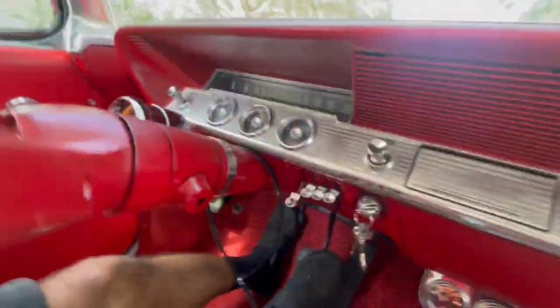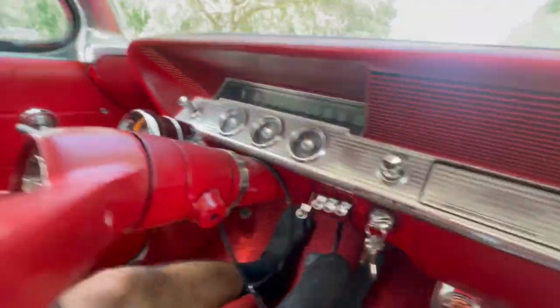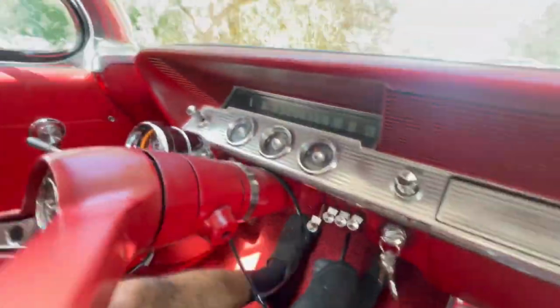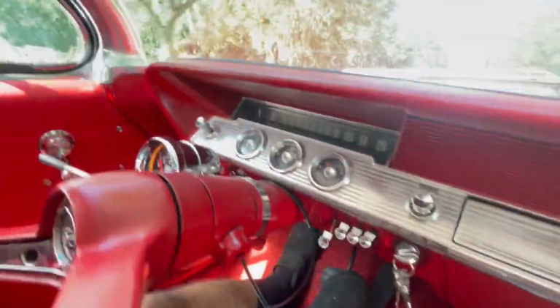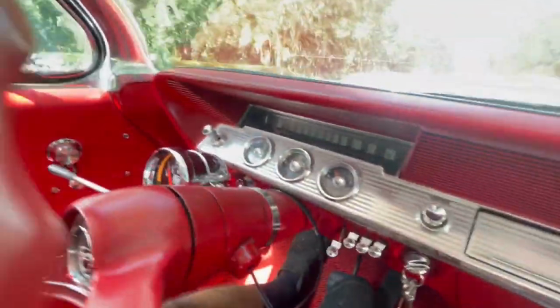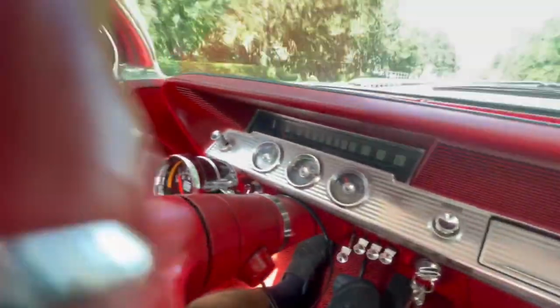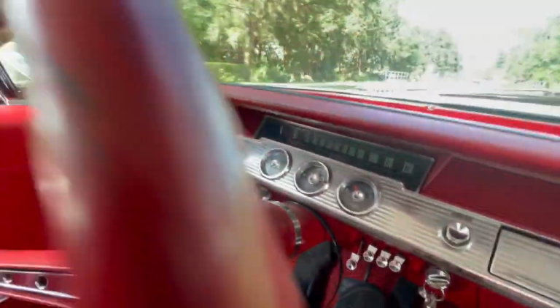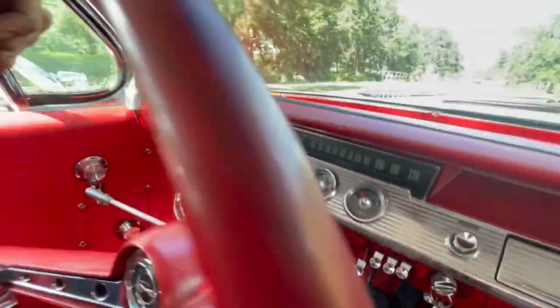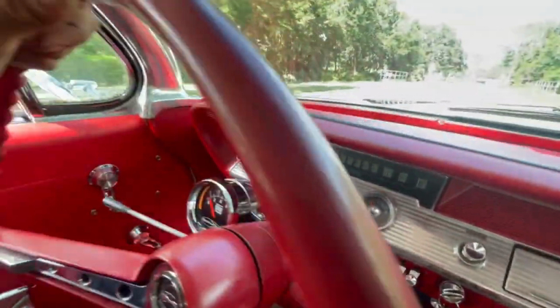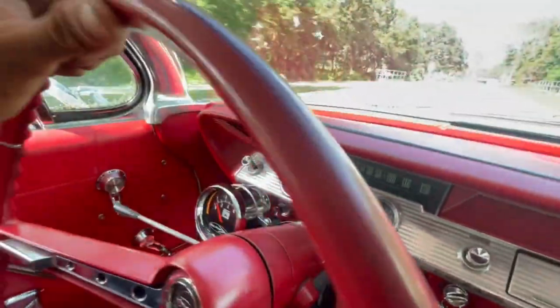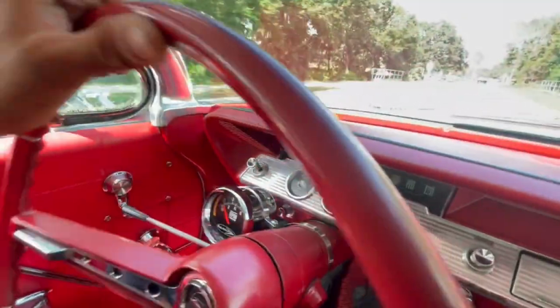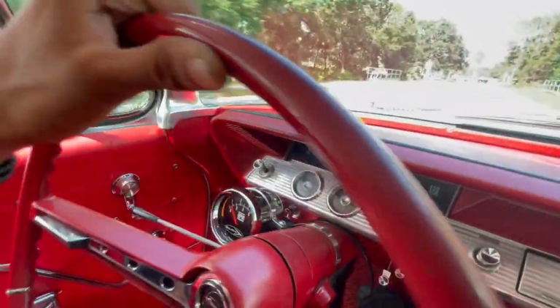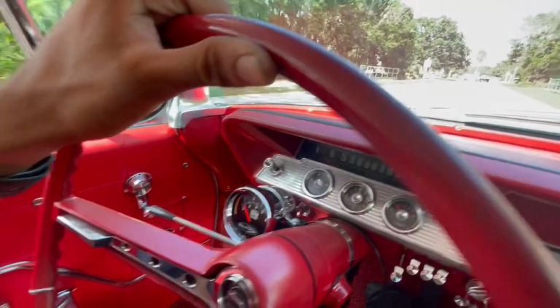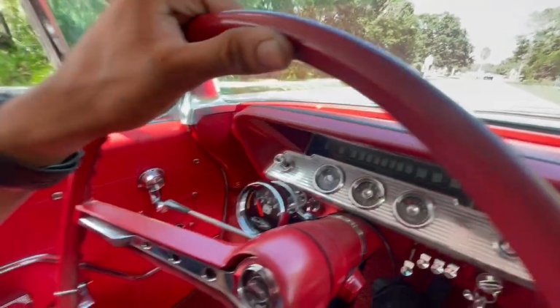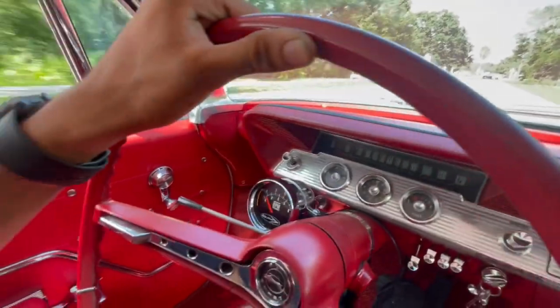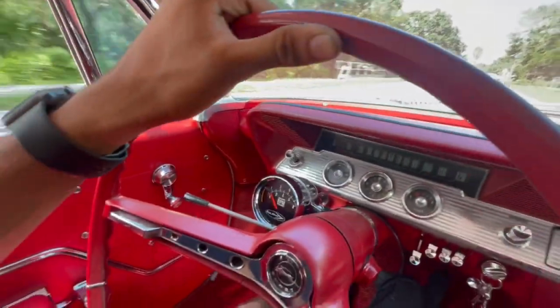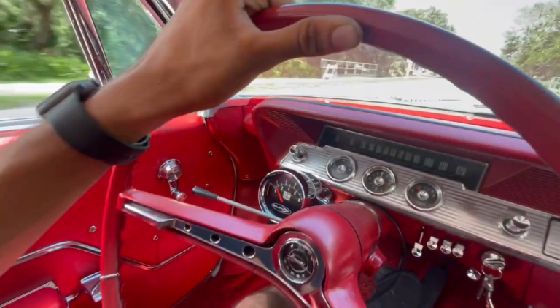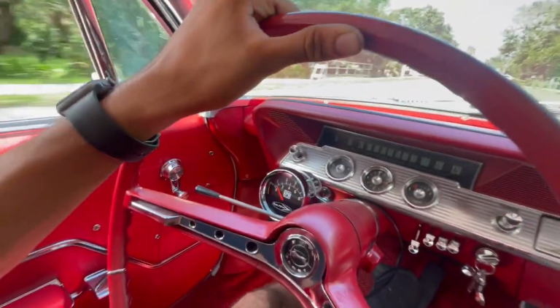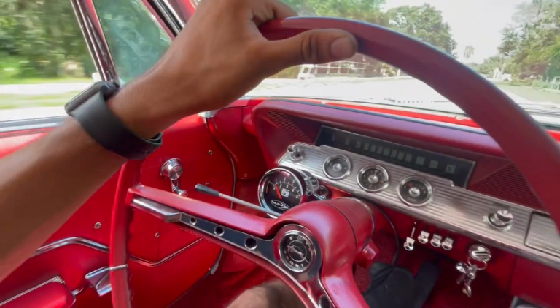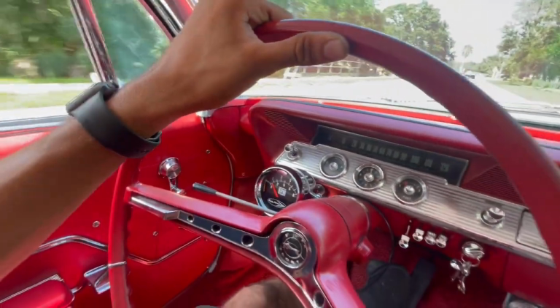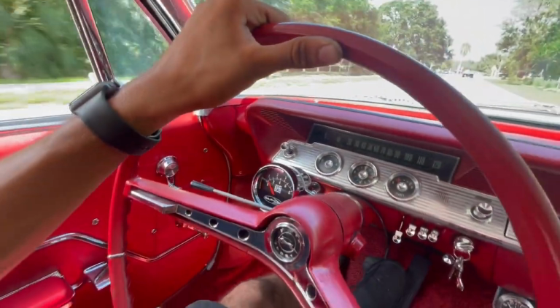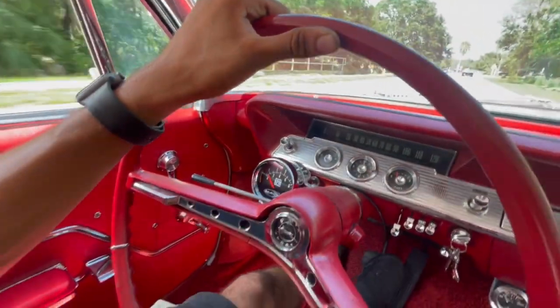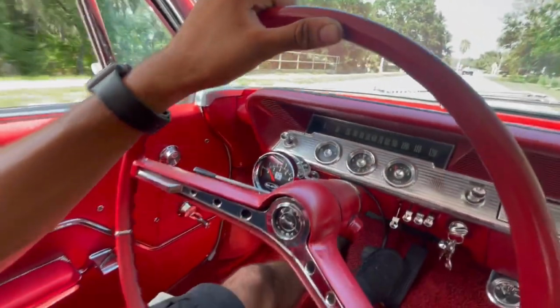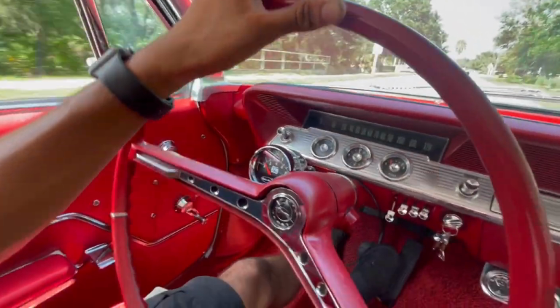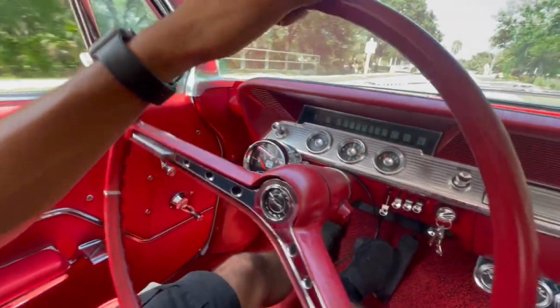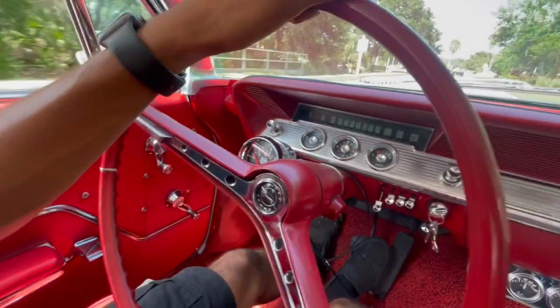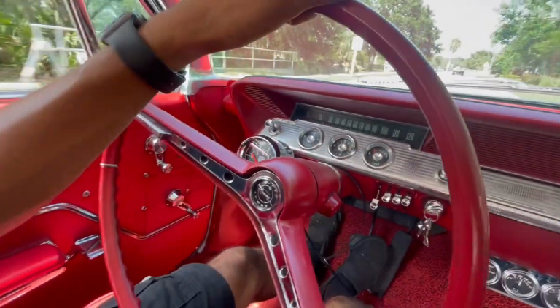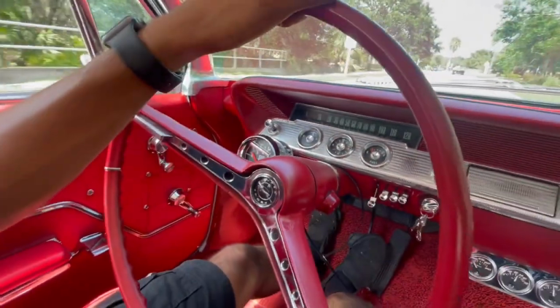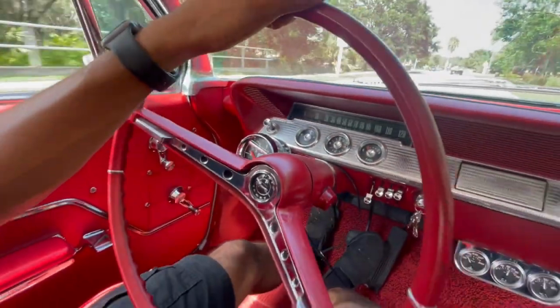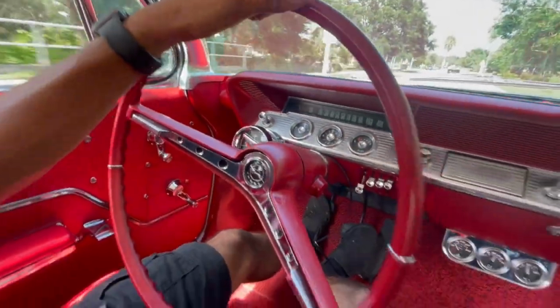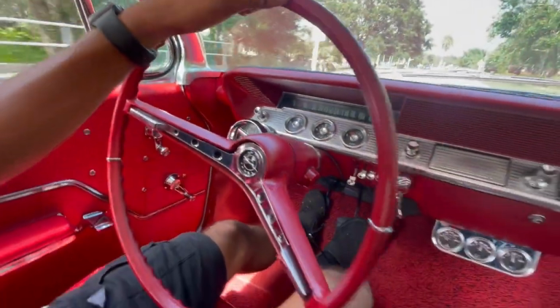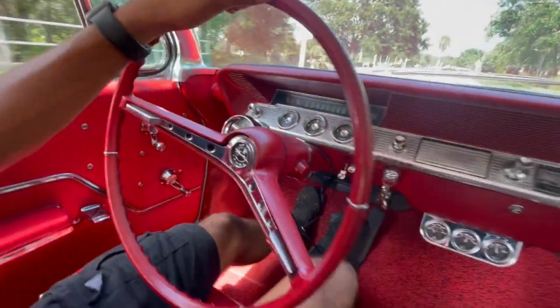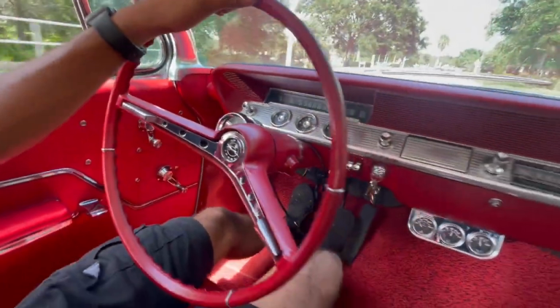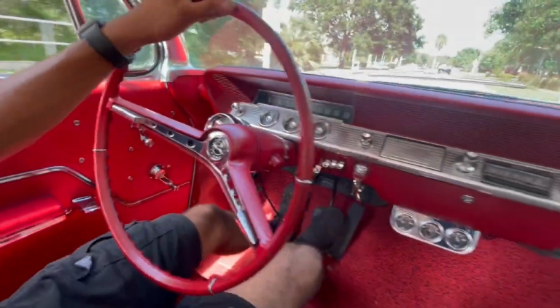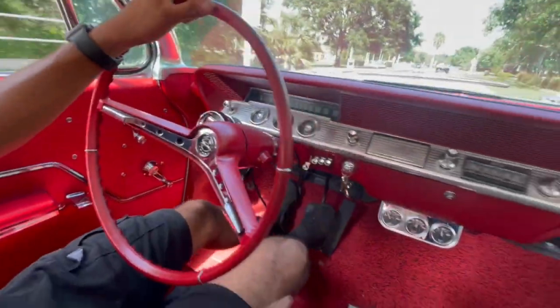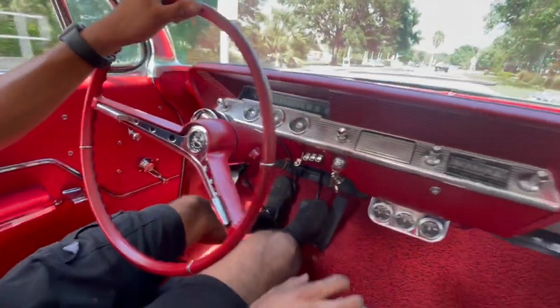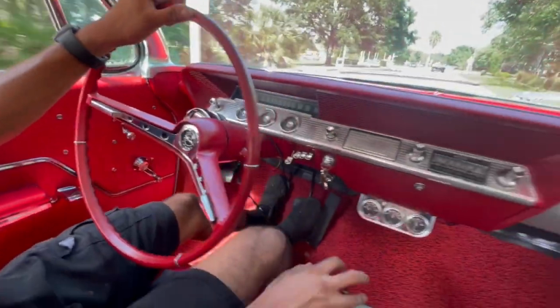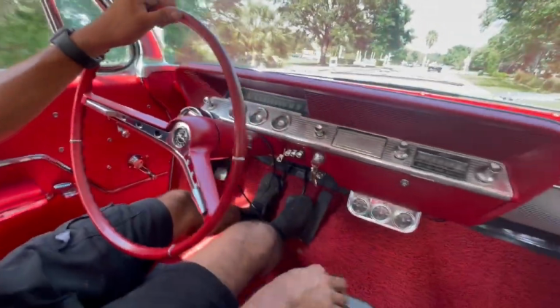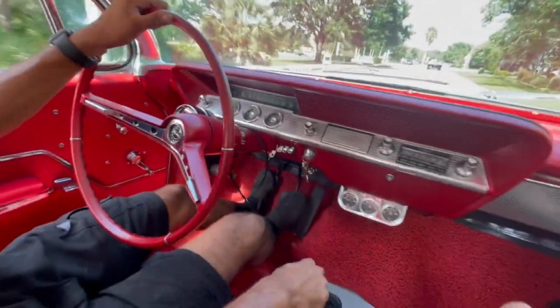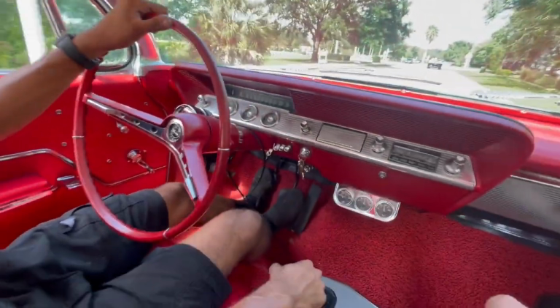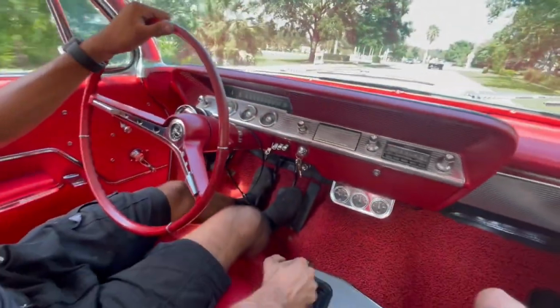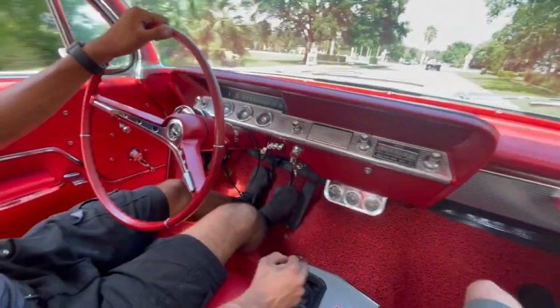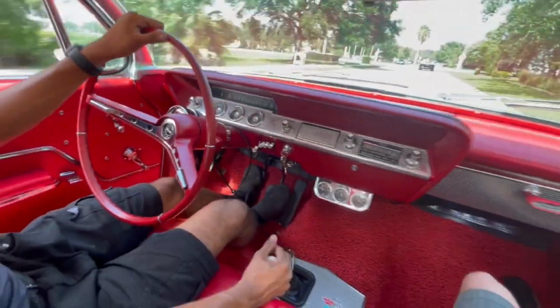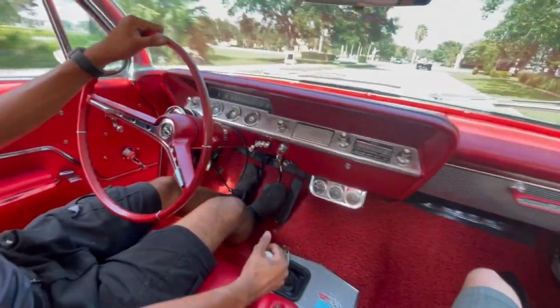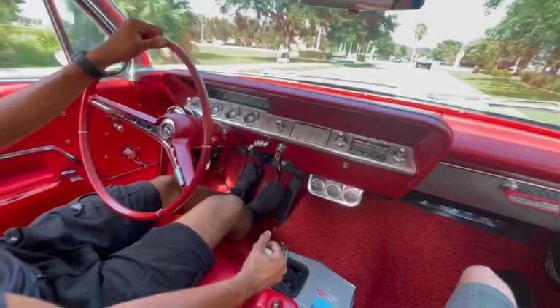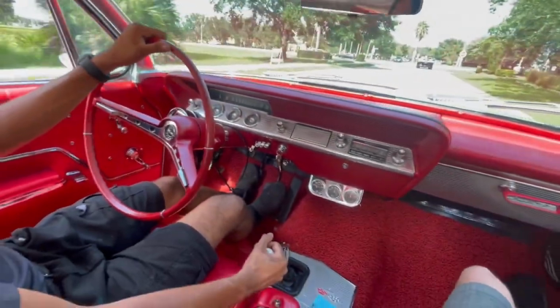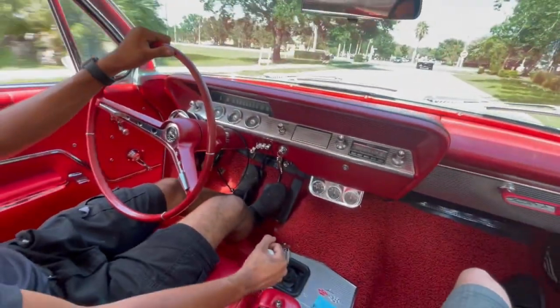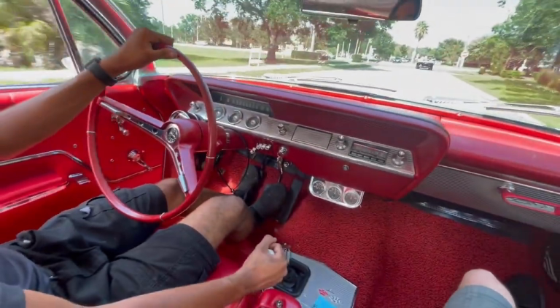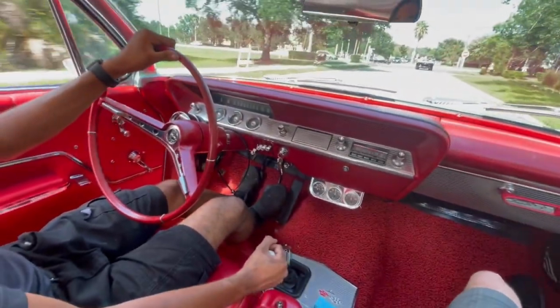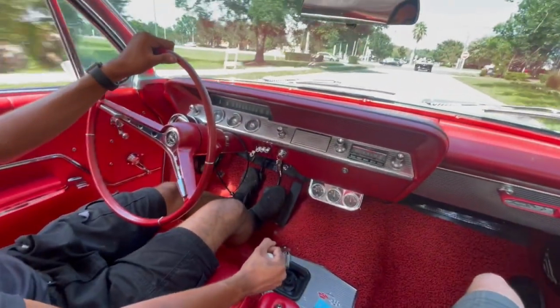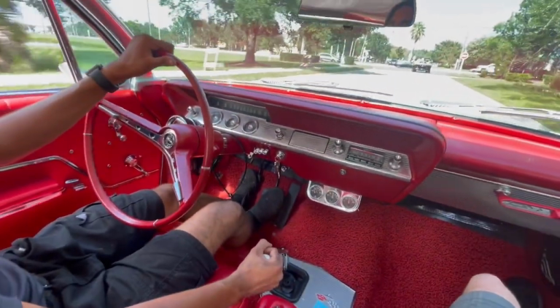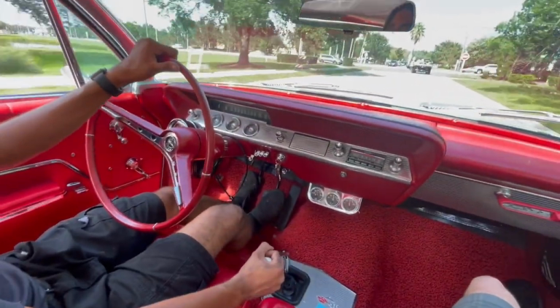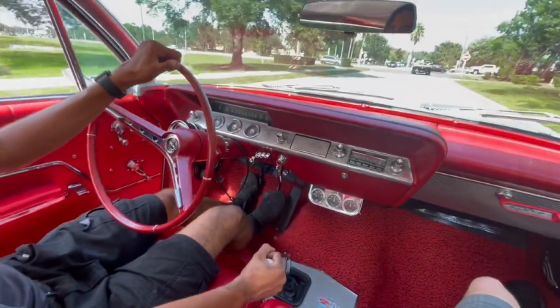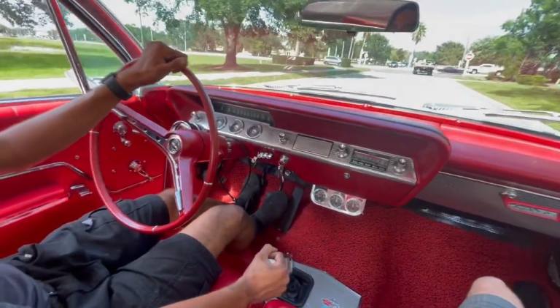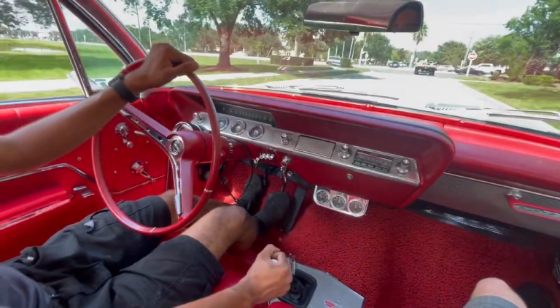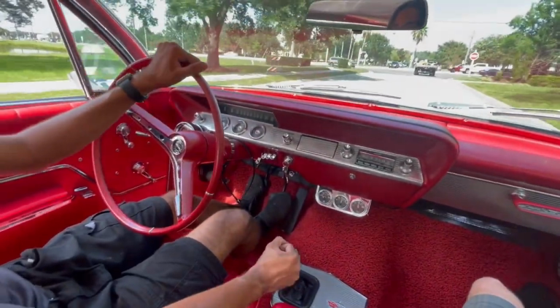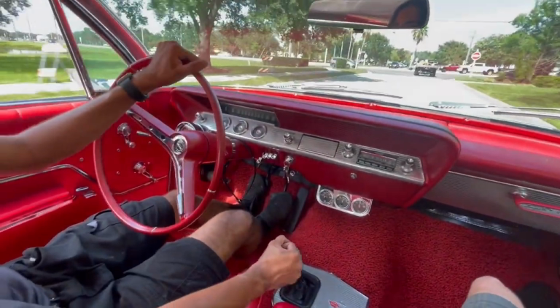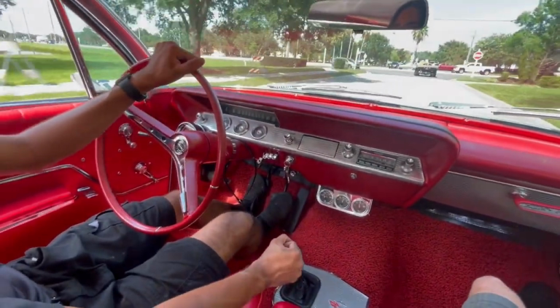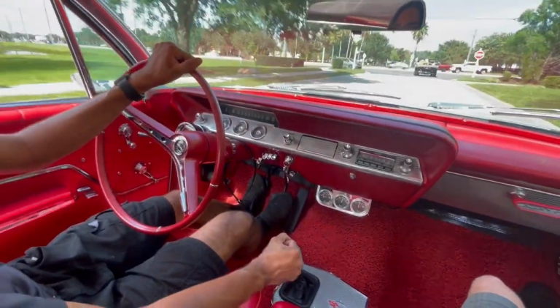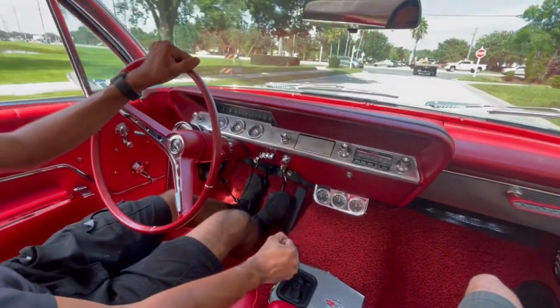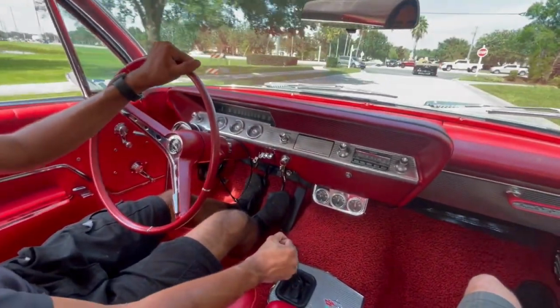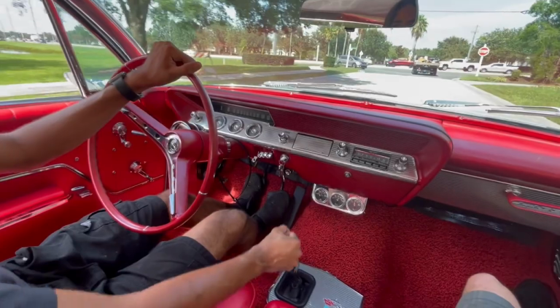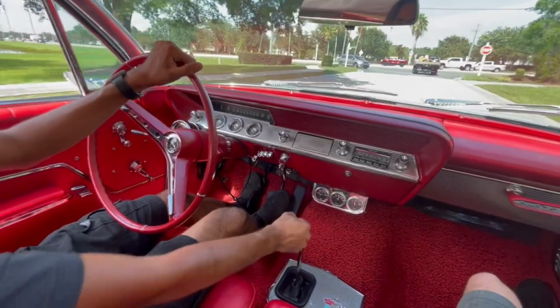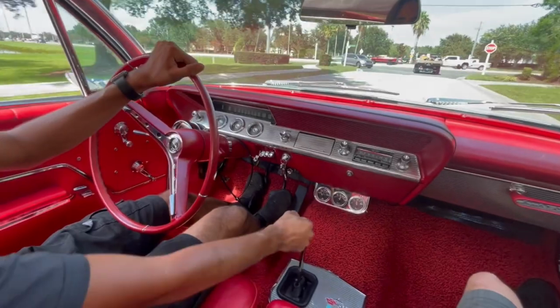Definitely one you've got to check out here at Skyway Classics. Let's steer her around, put her on the lift, and seat you underneath.